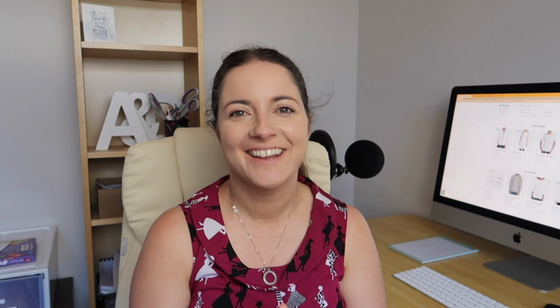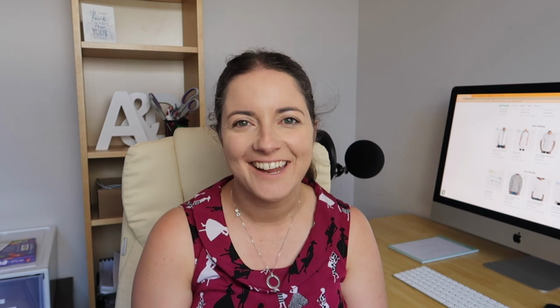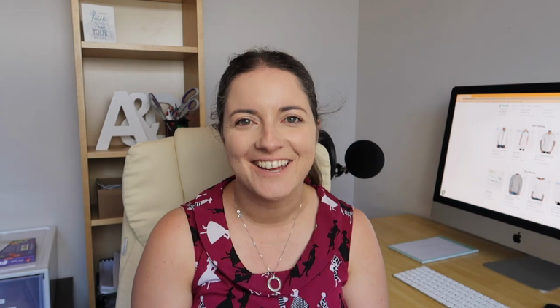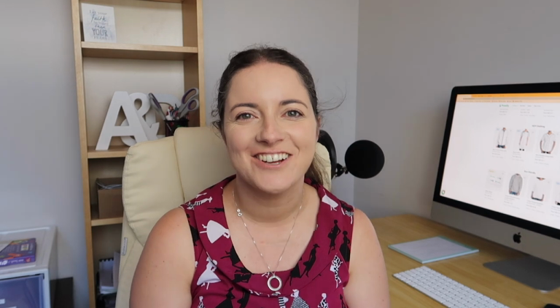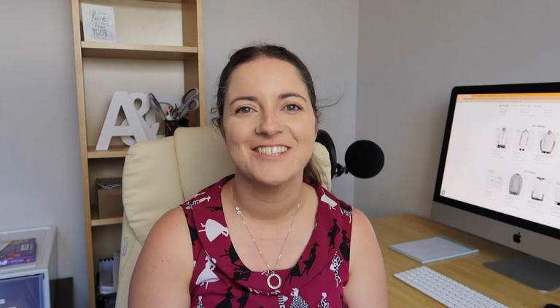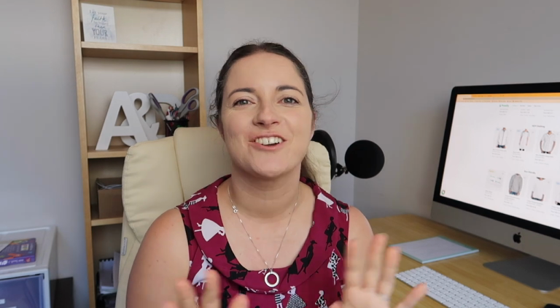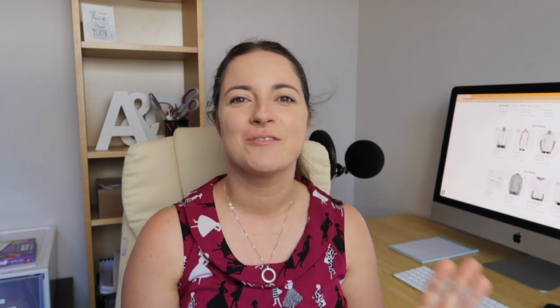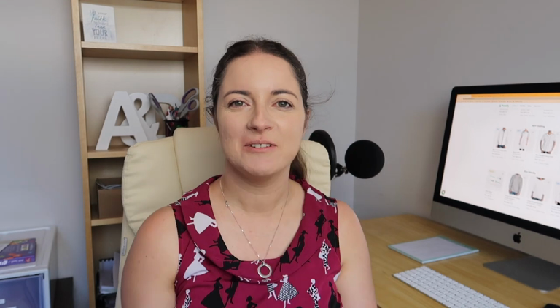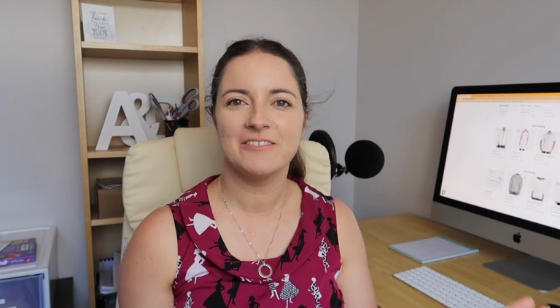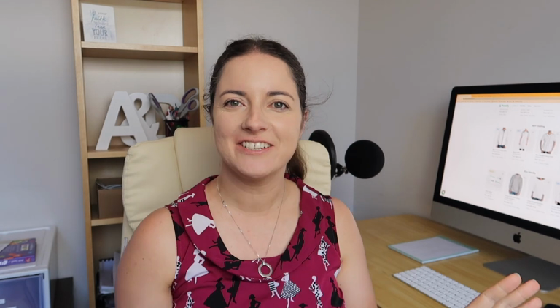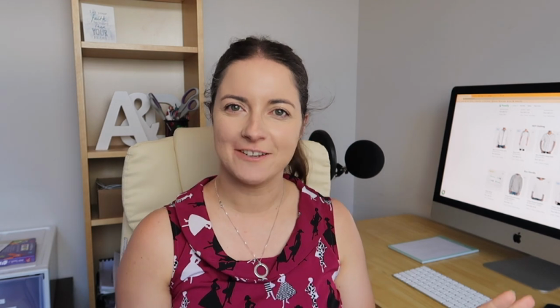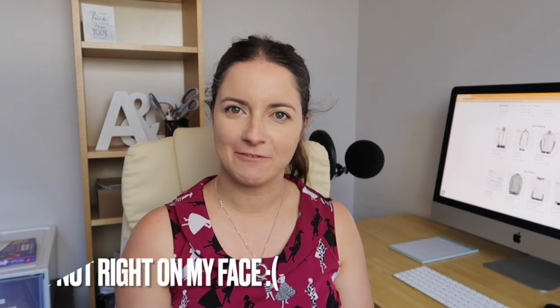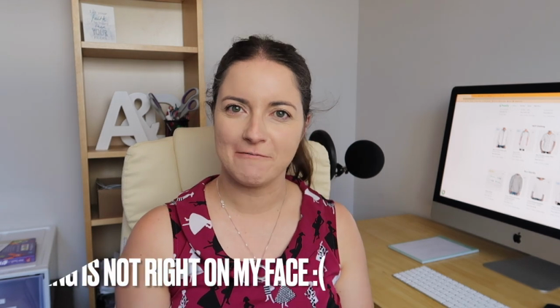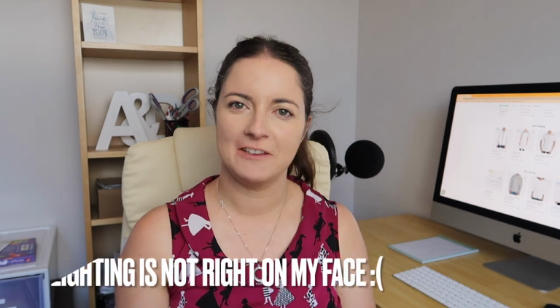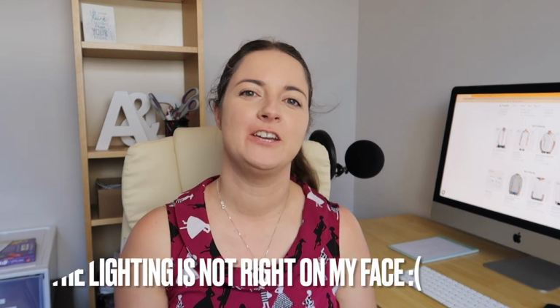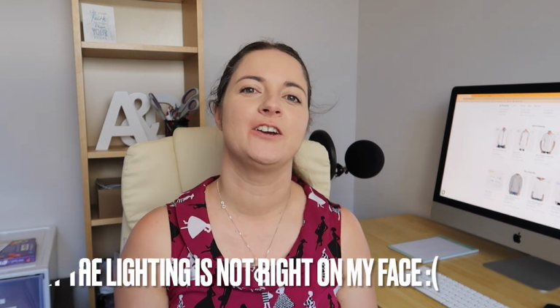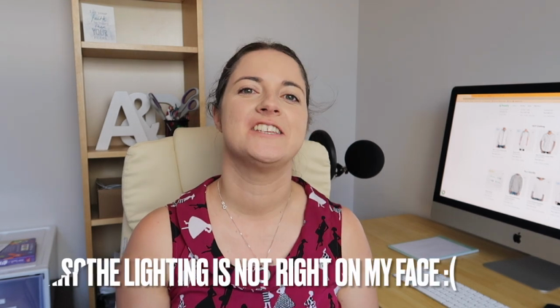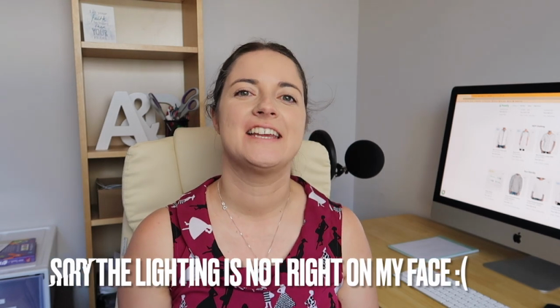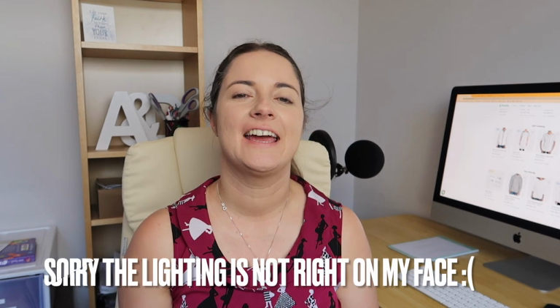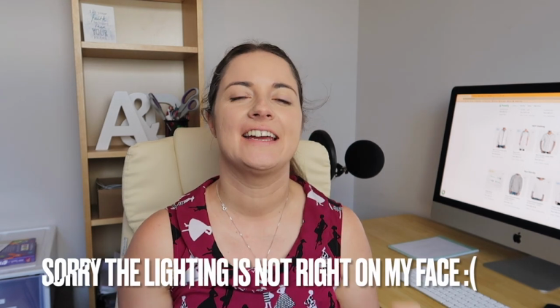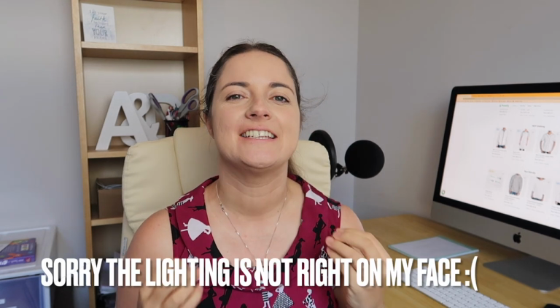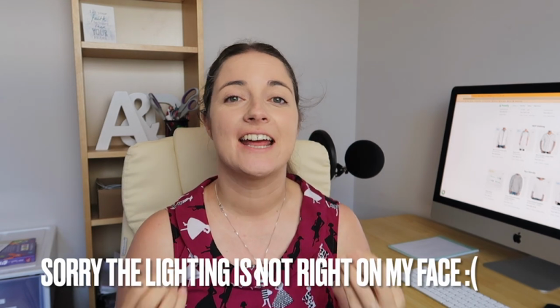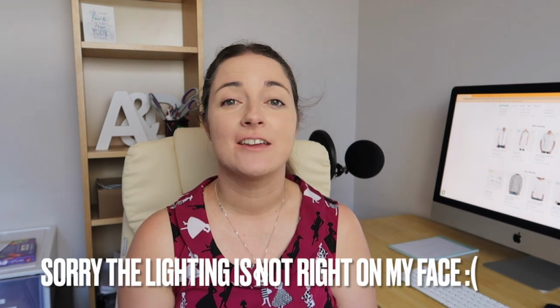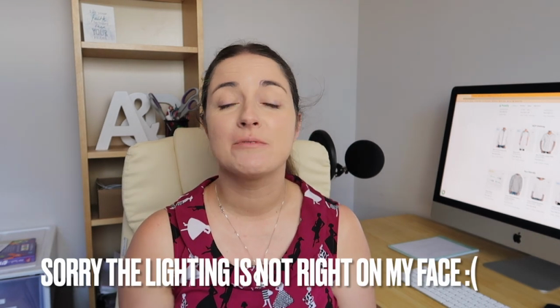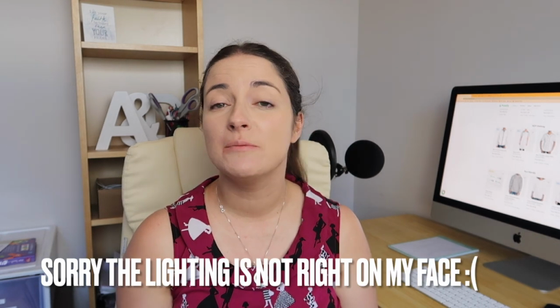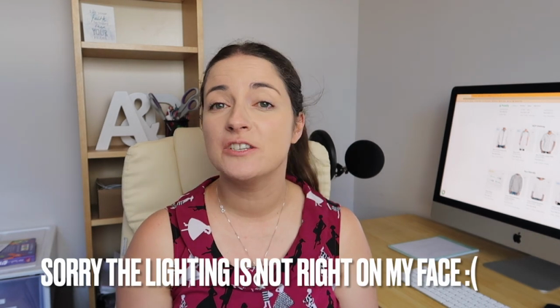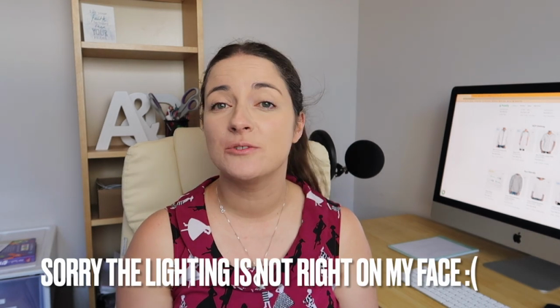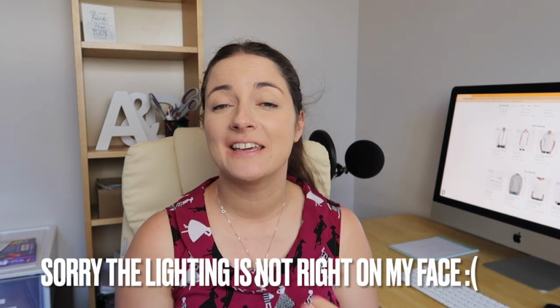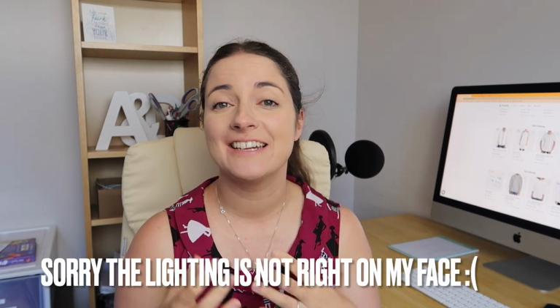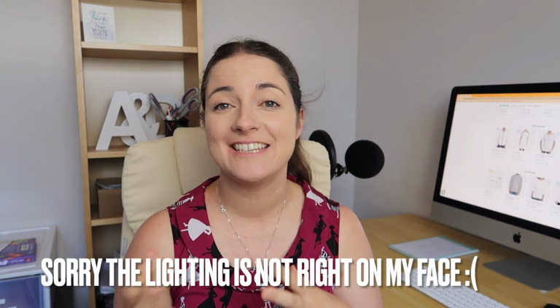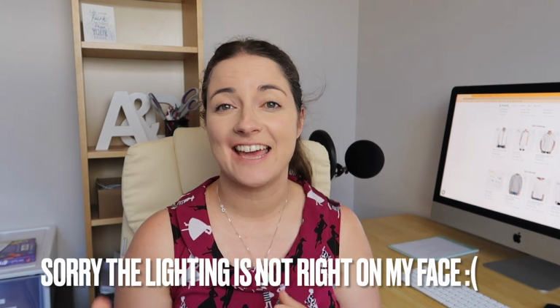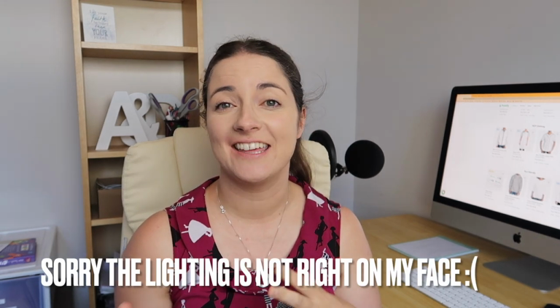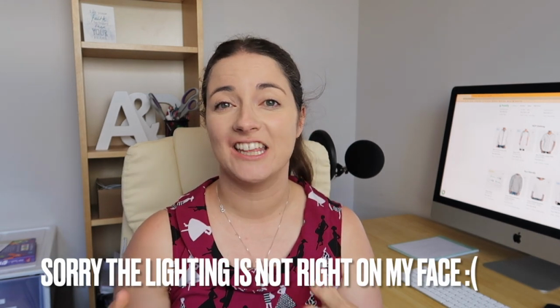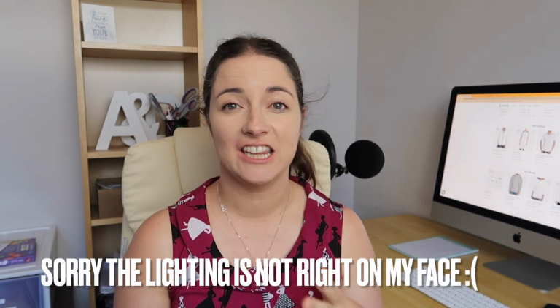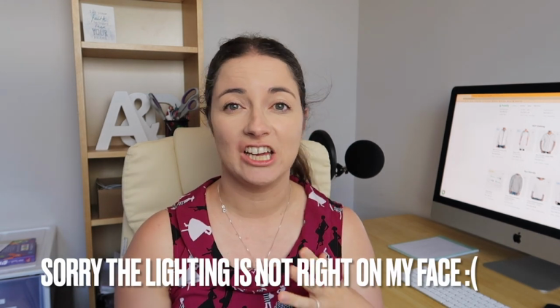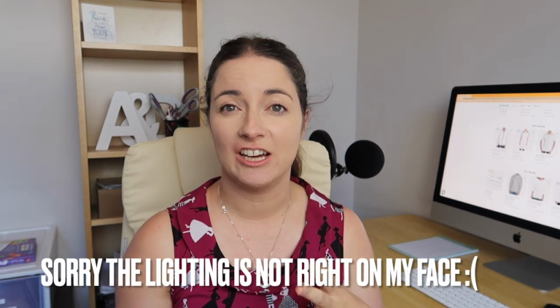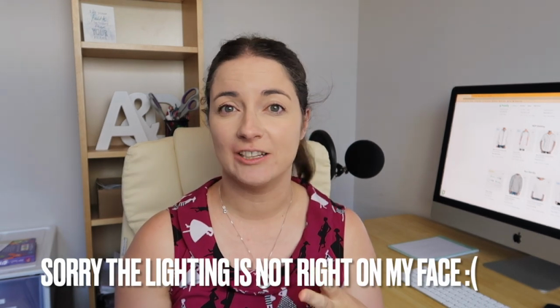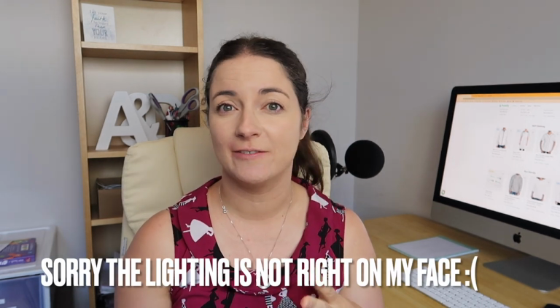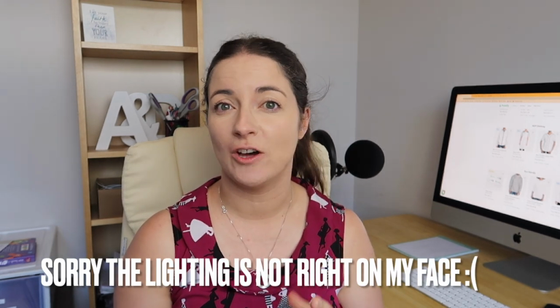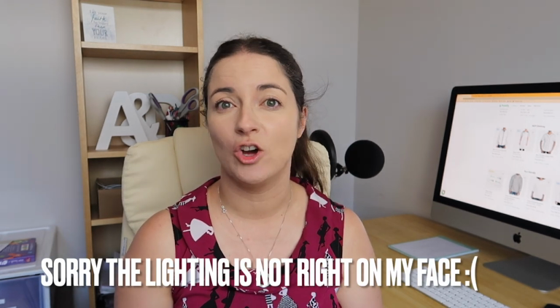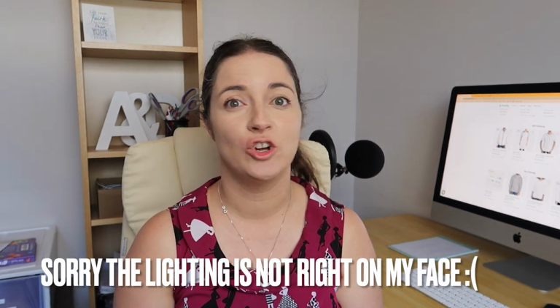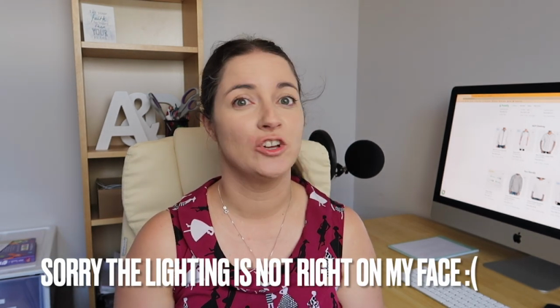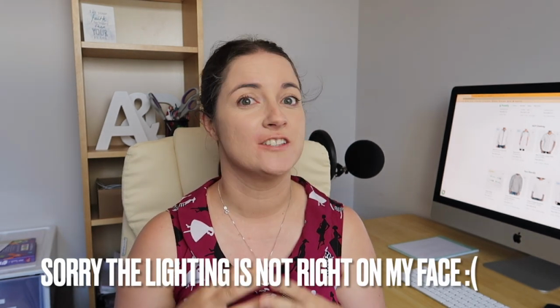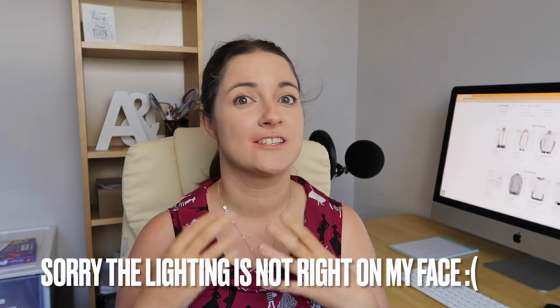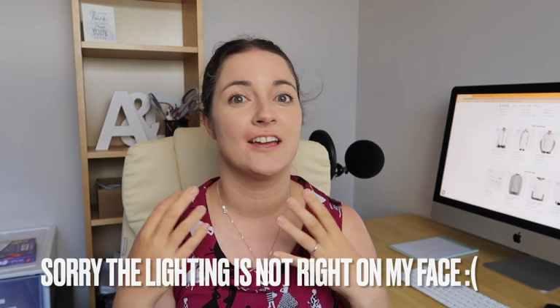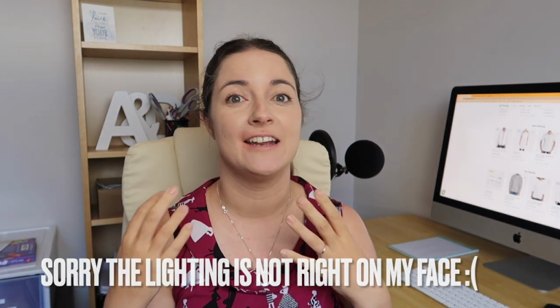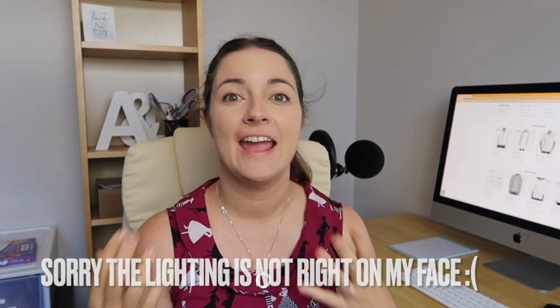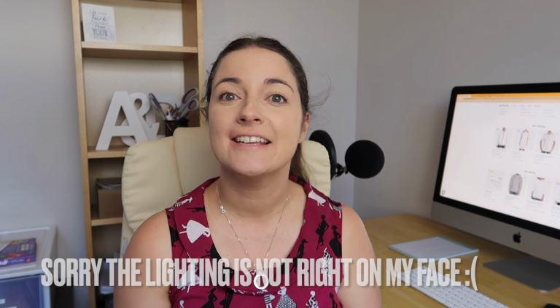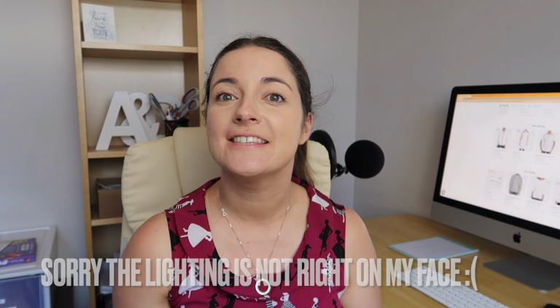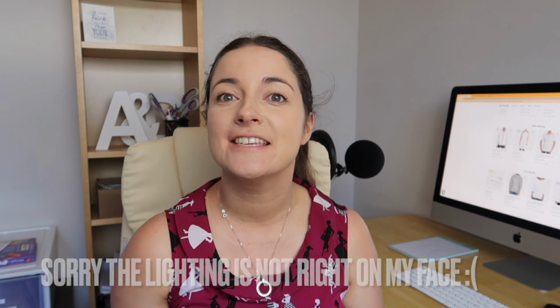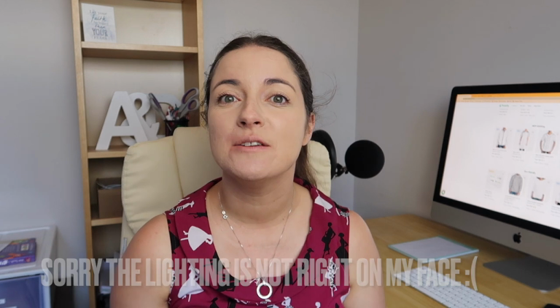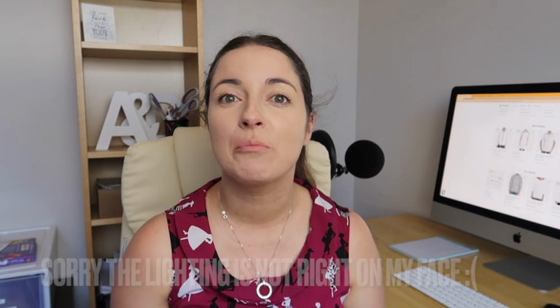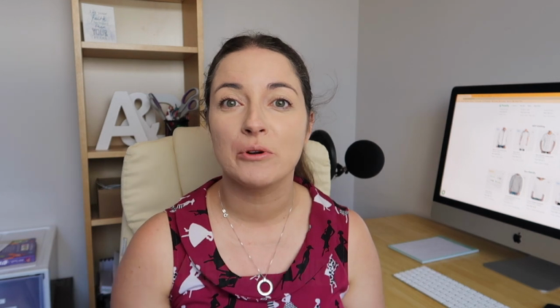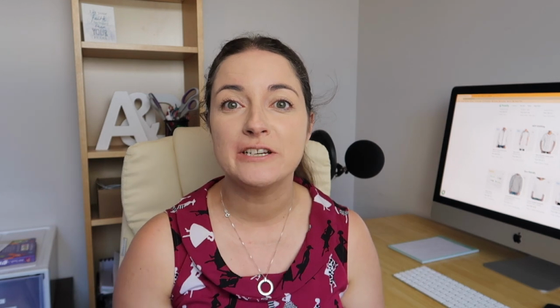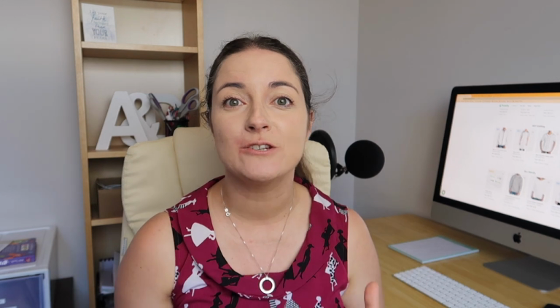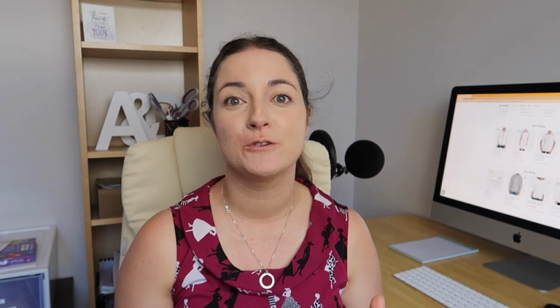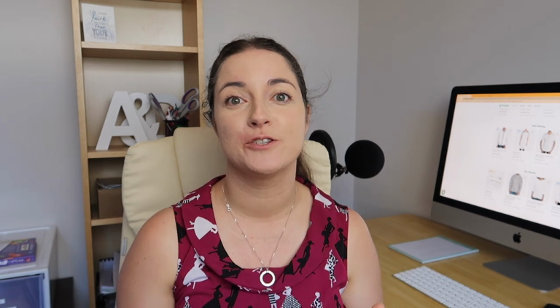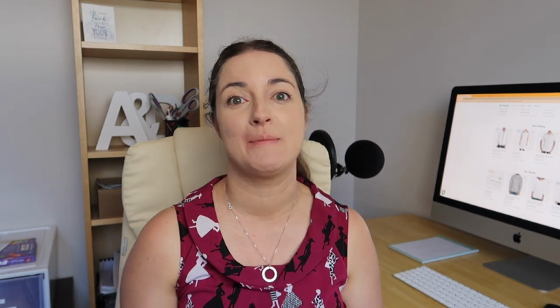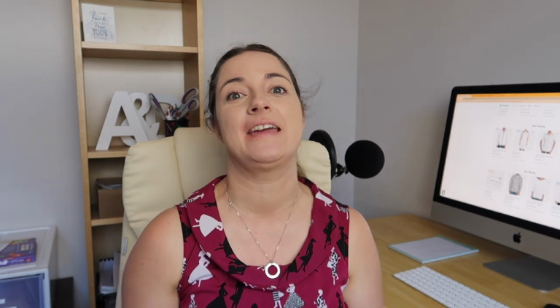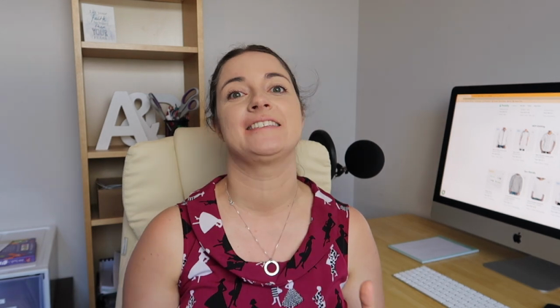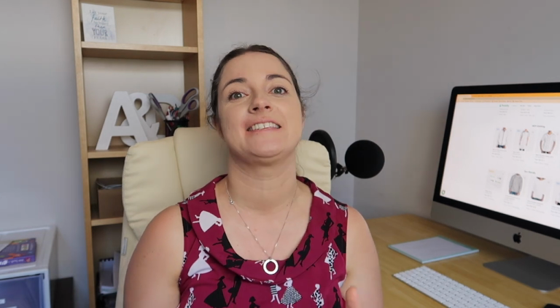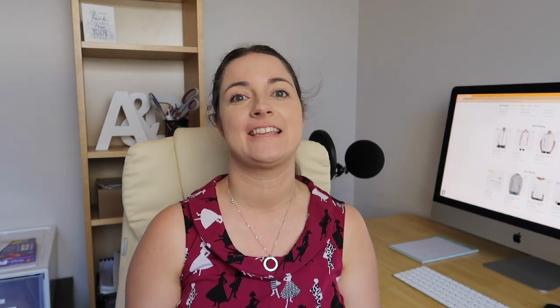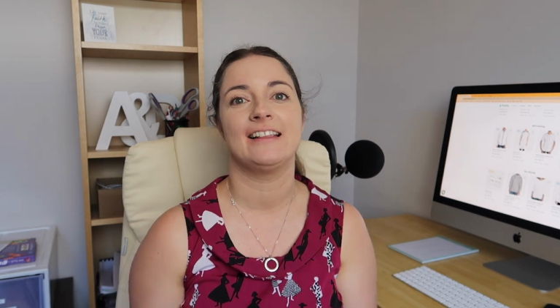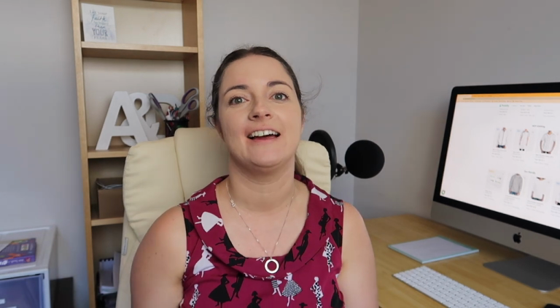G'day guys, got a bit of a different video today. Today I'm going to be doing a day in the life for an Etsy print-on-demand seller.